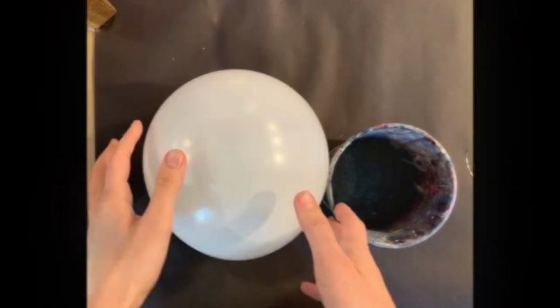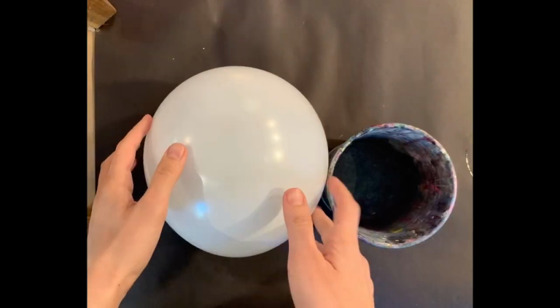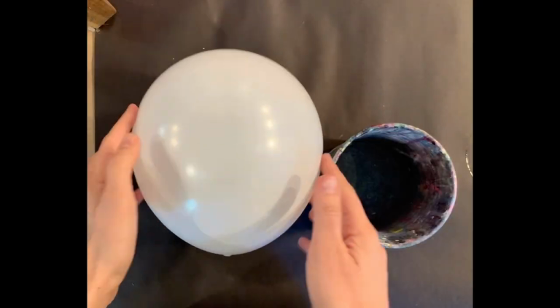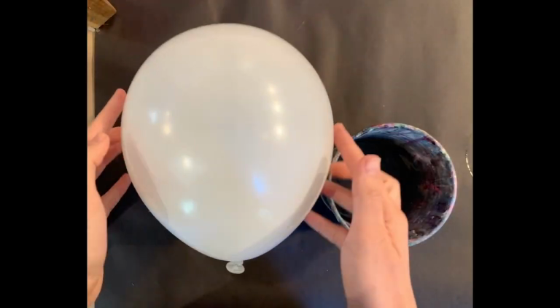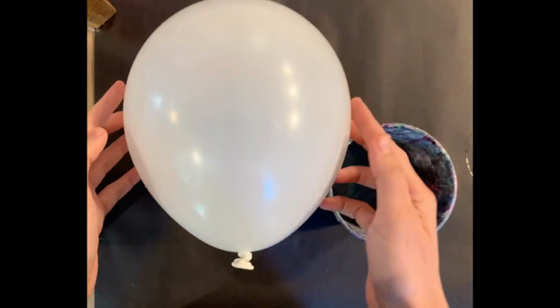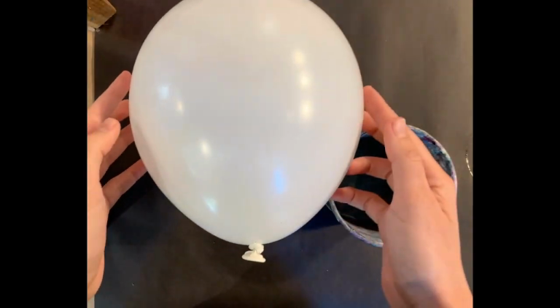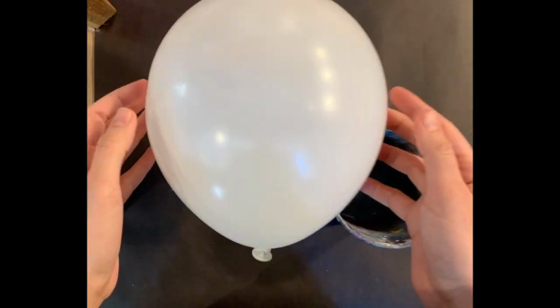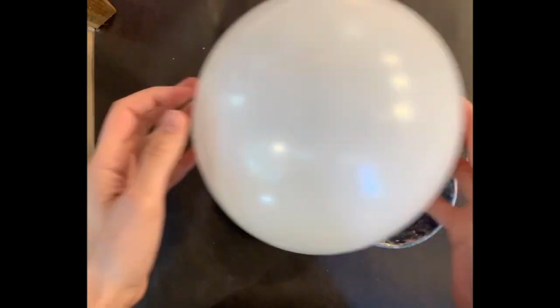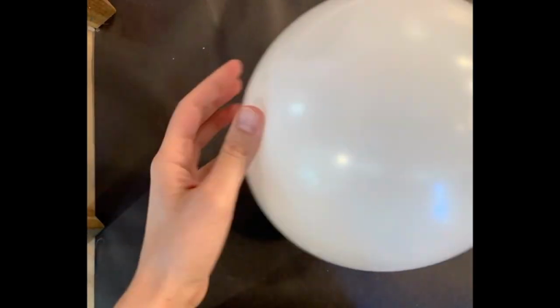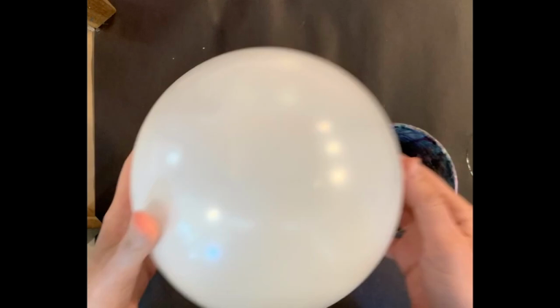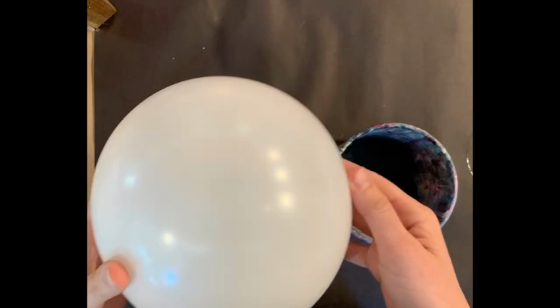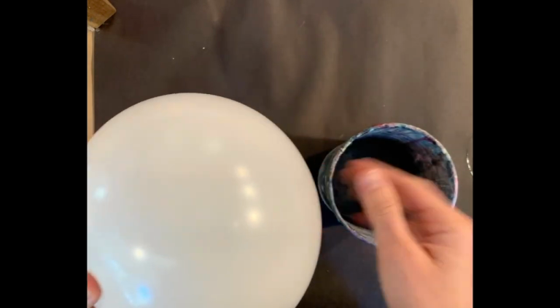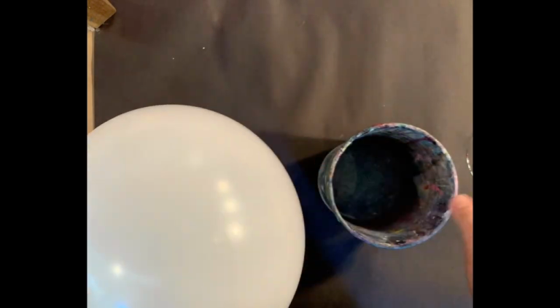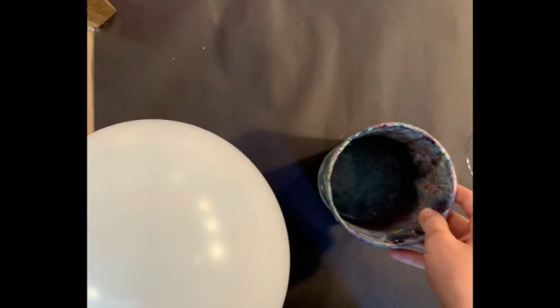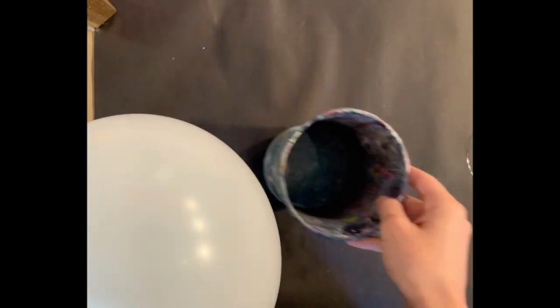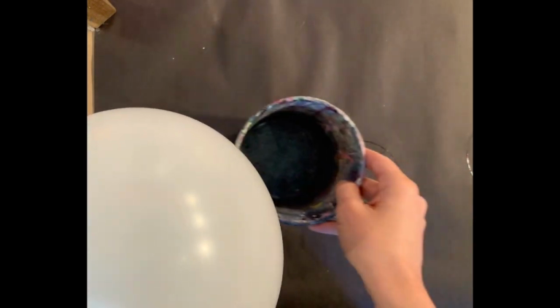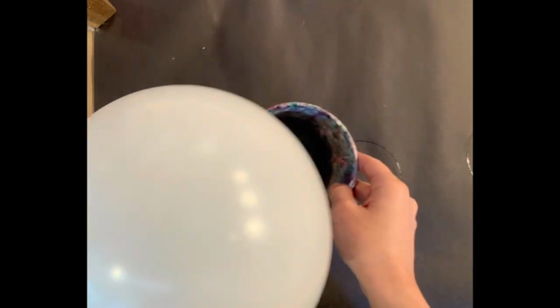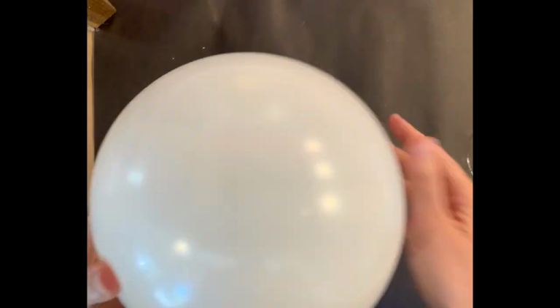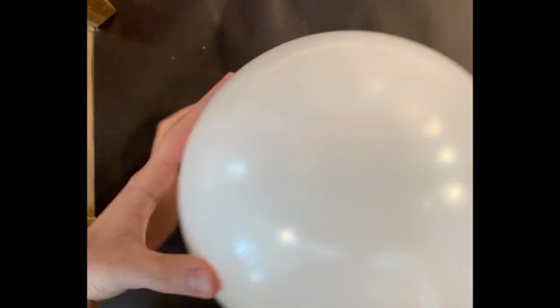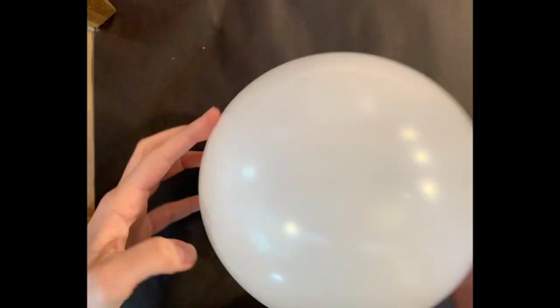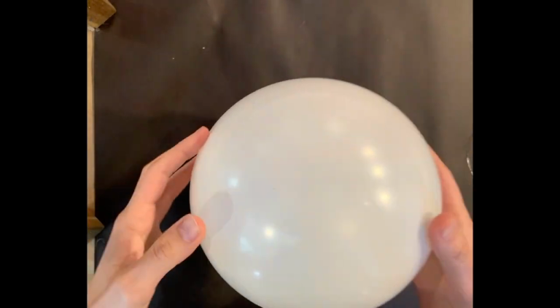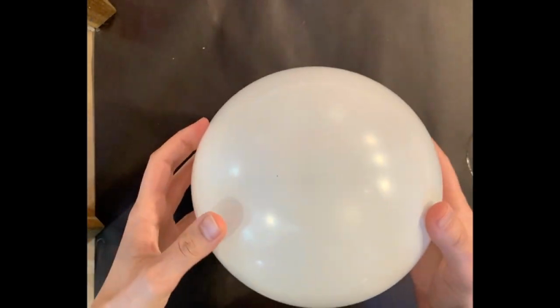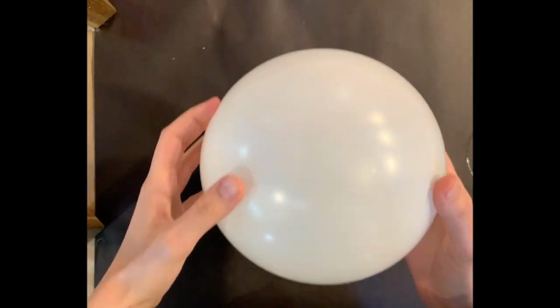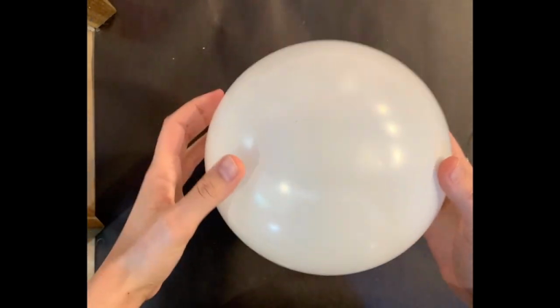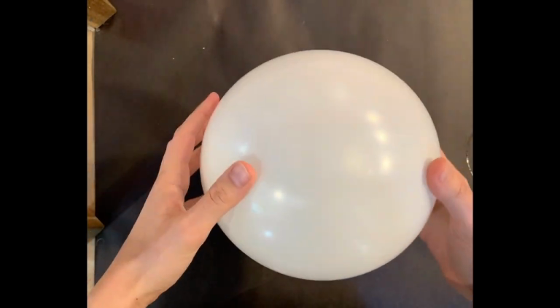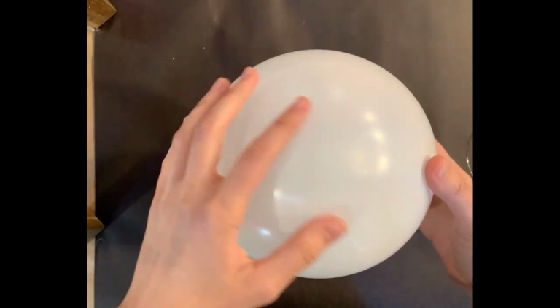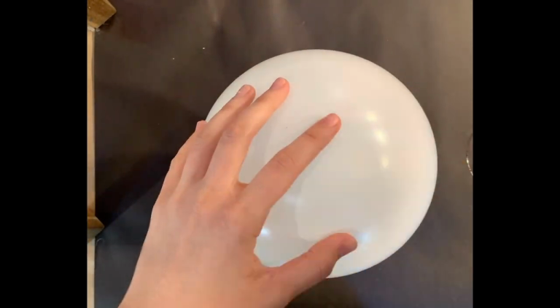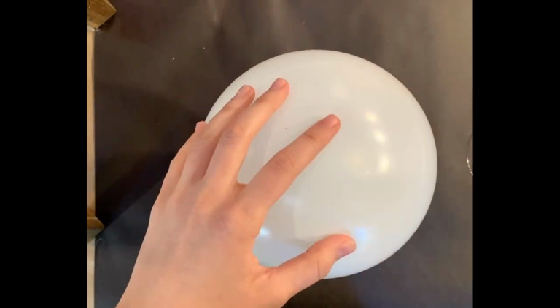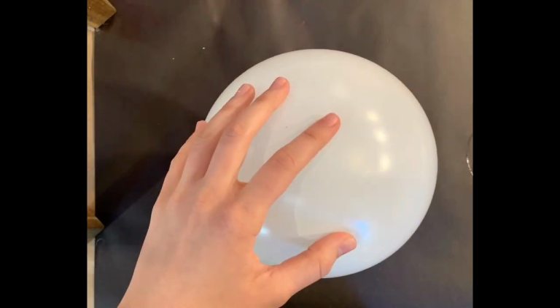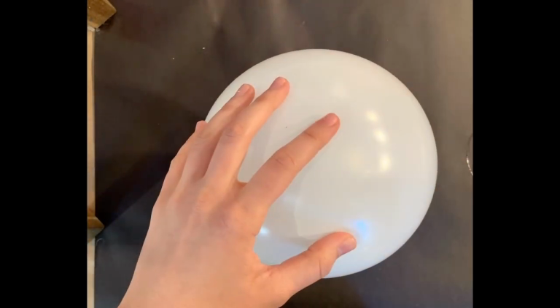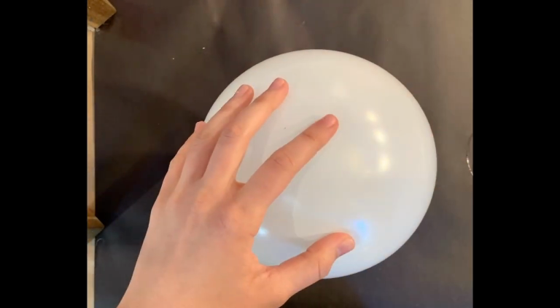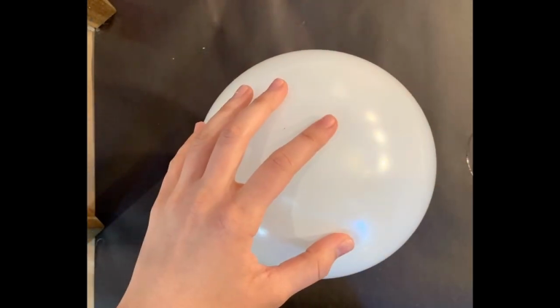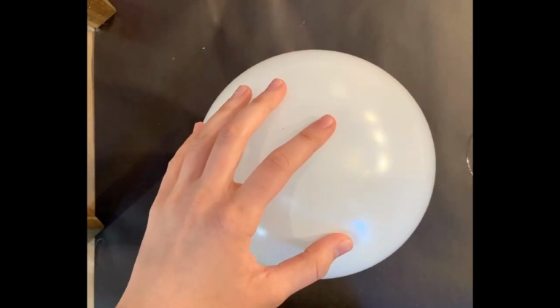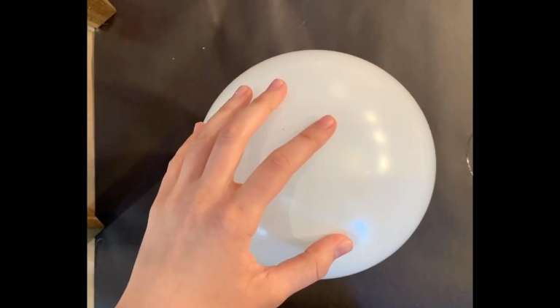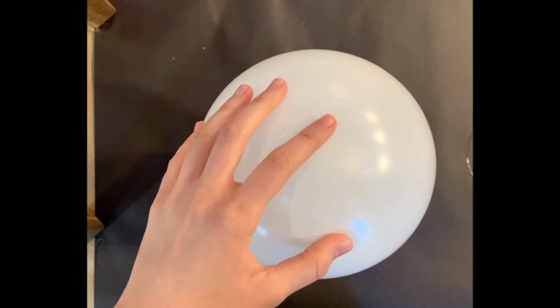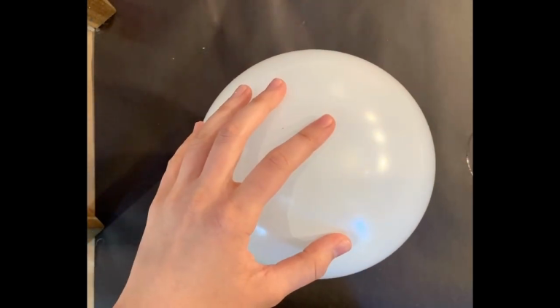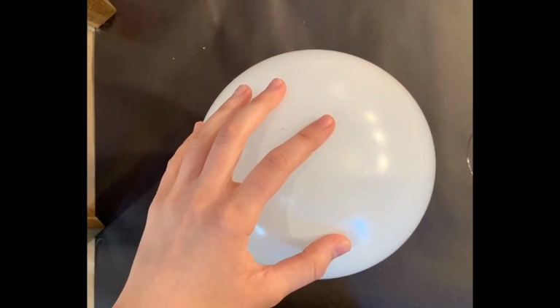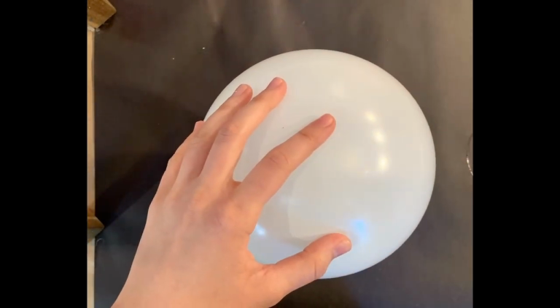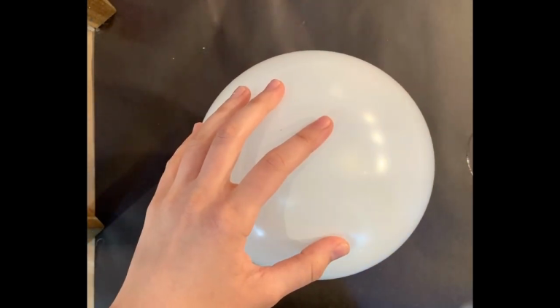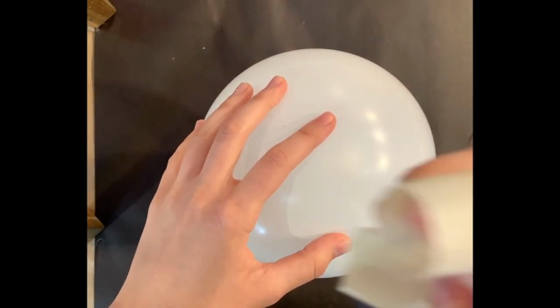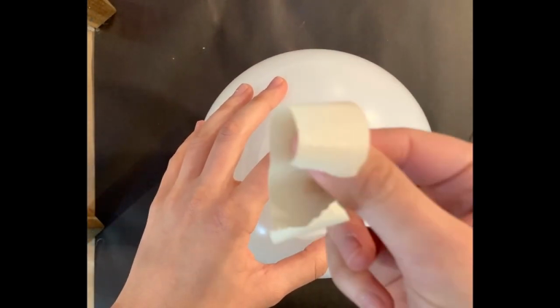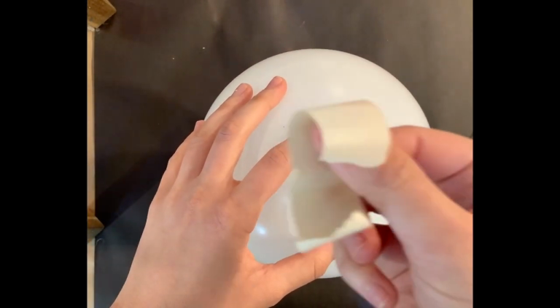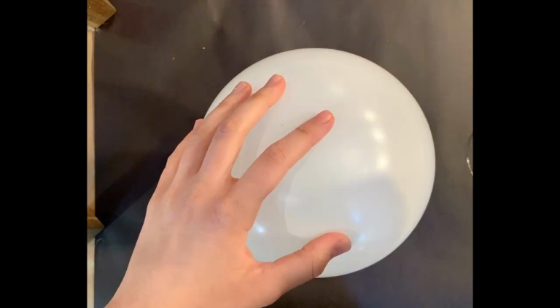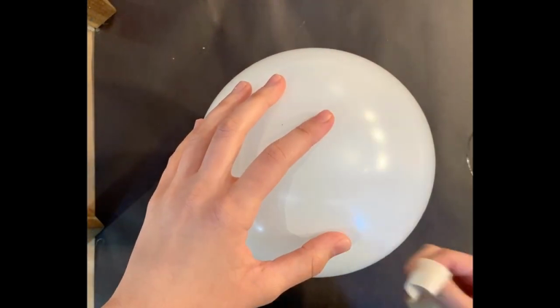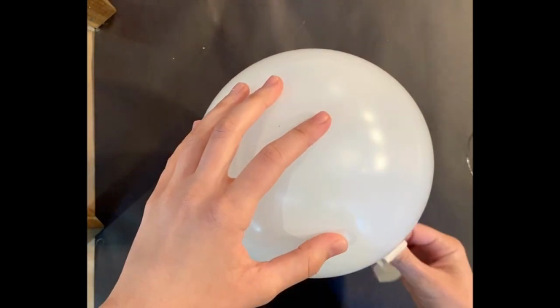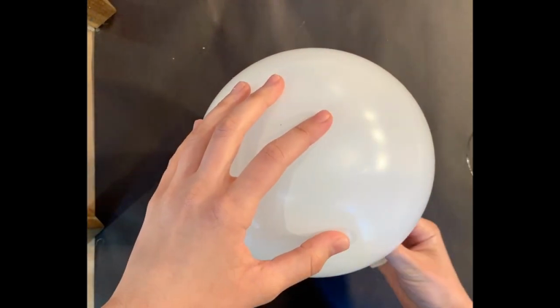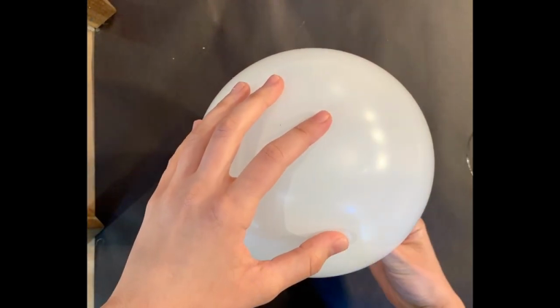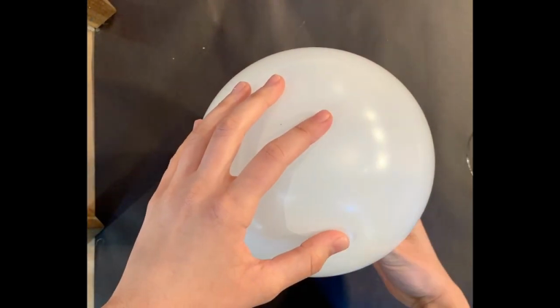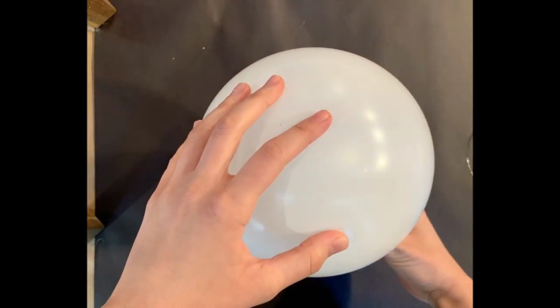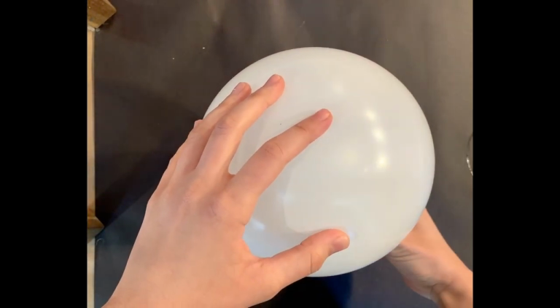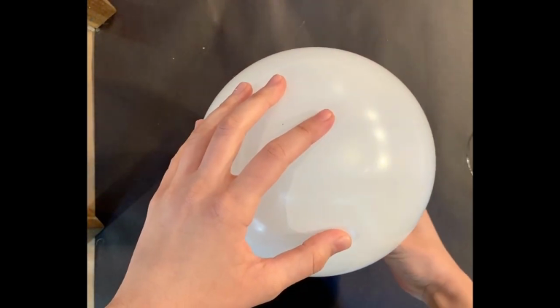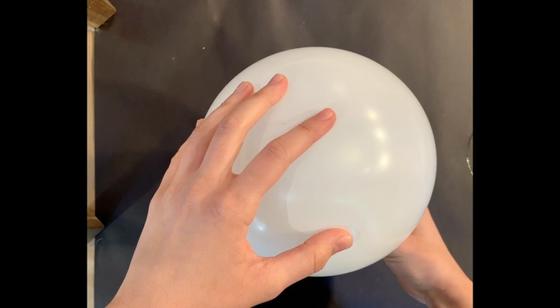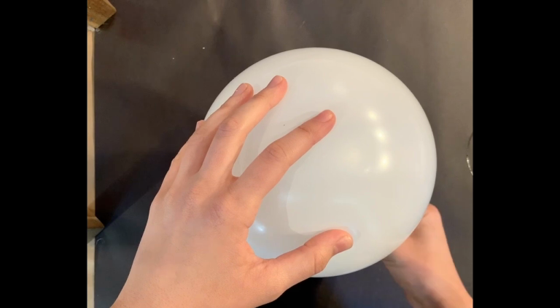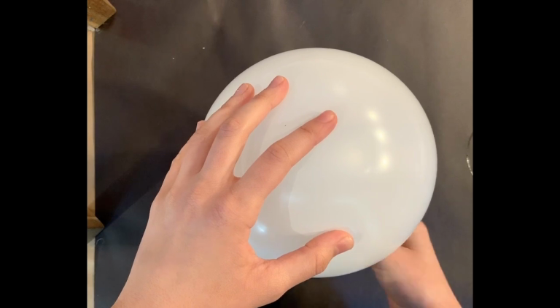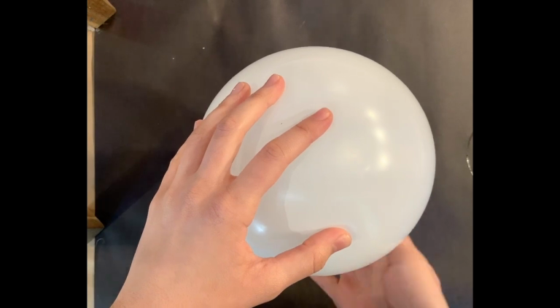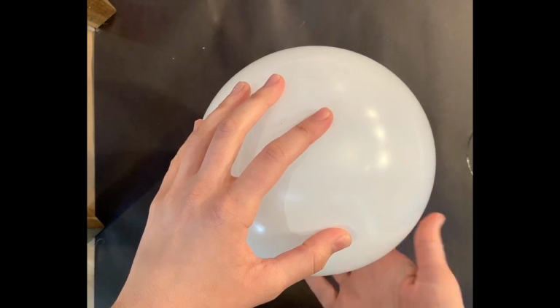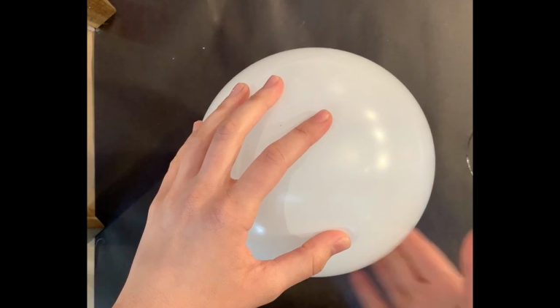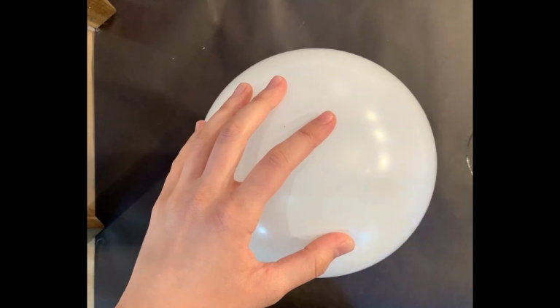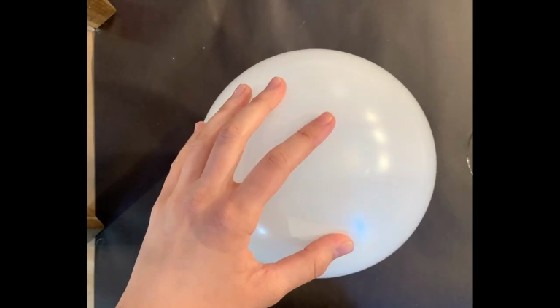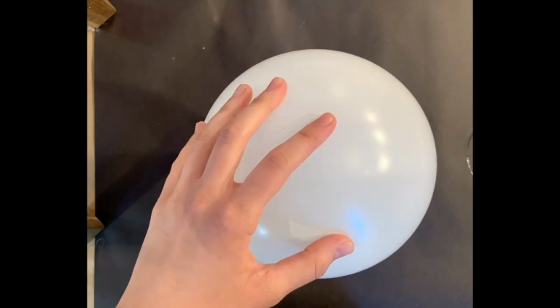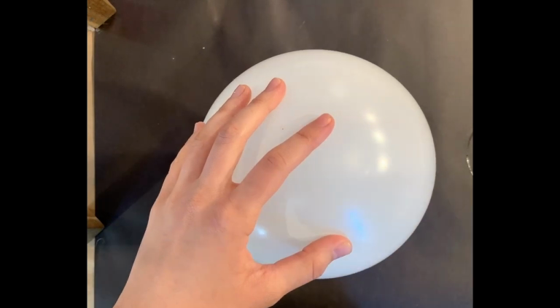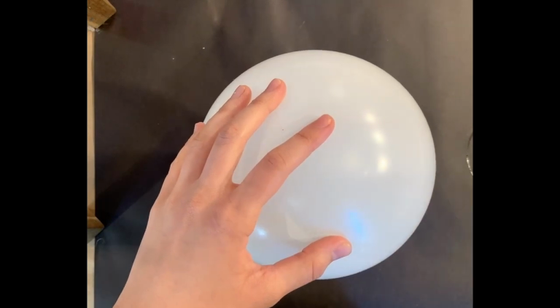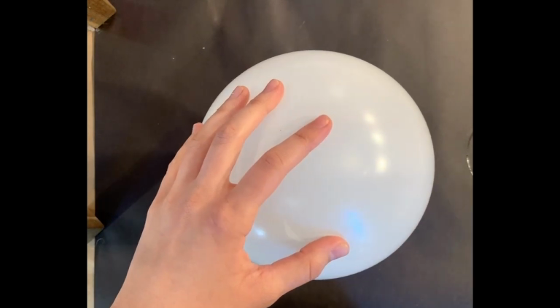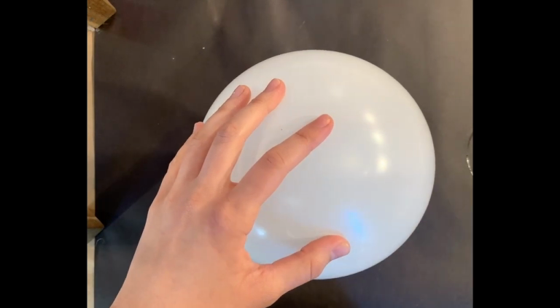Begin by blowing up your balloon, not too big. Secure a stand by taping your balloon to a bowl.